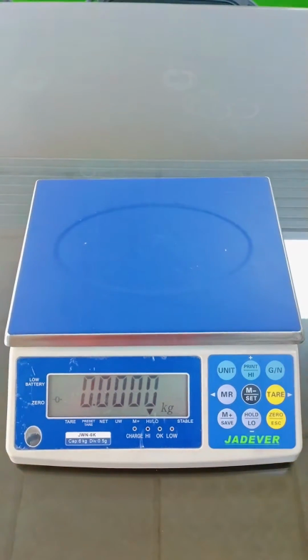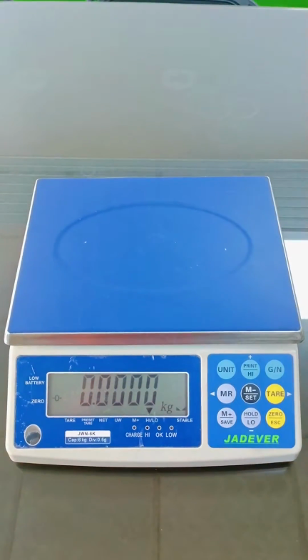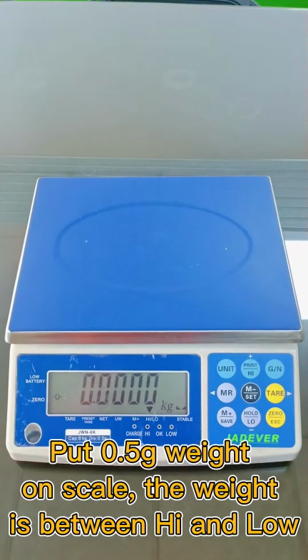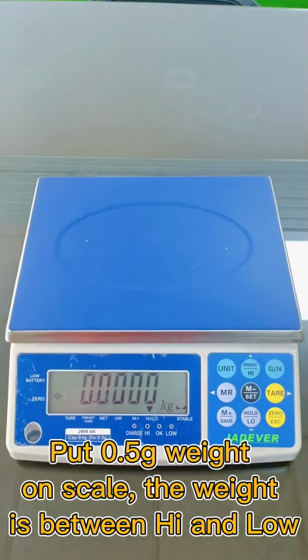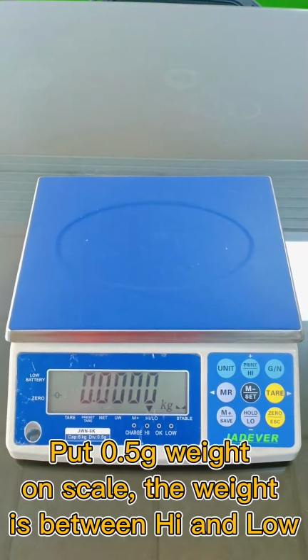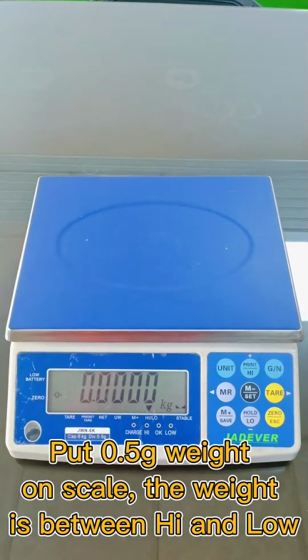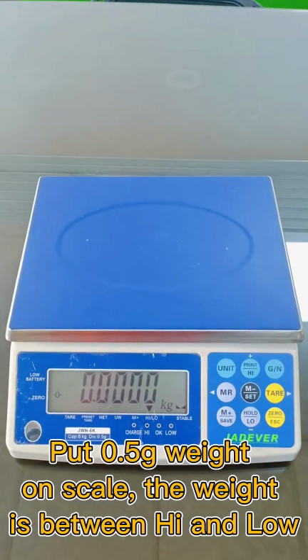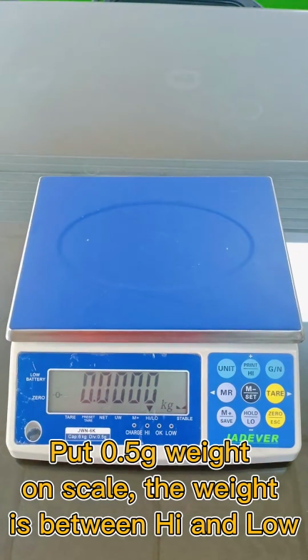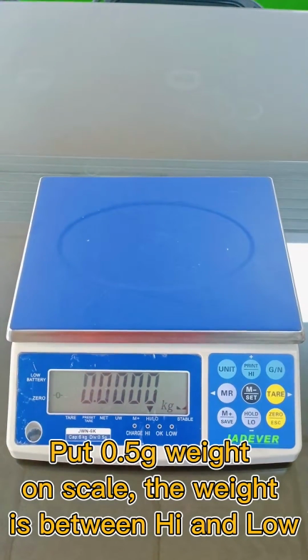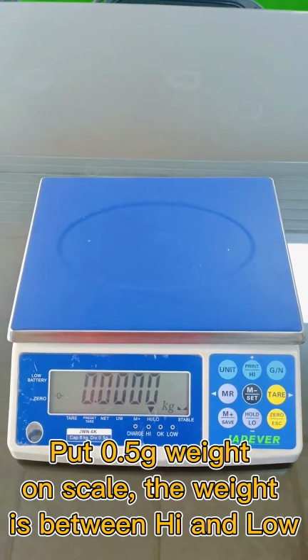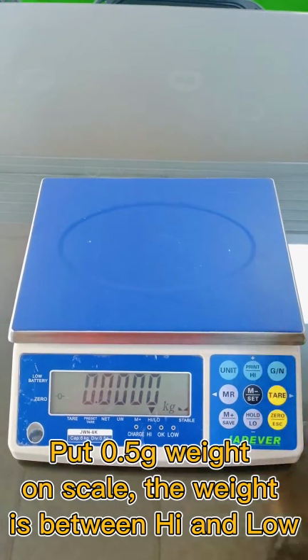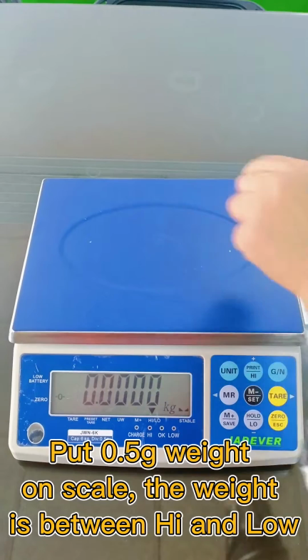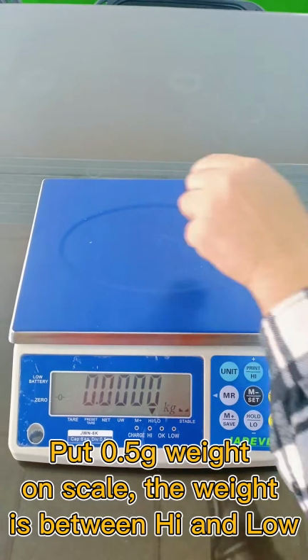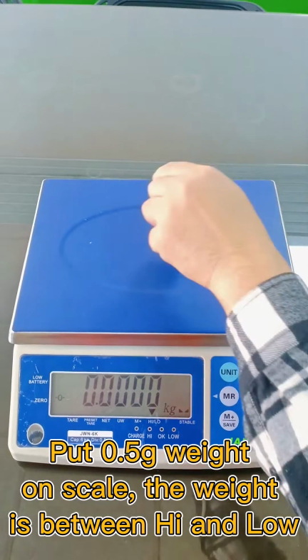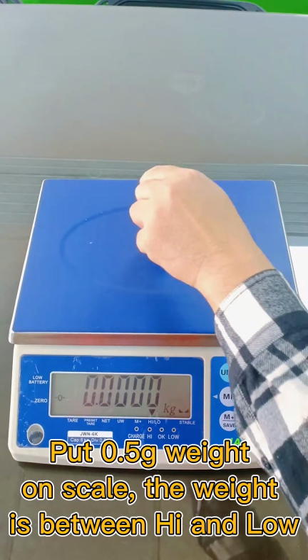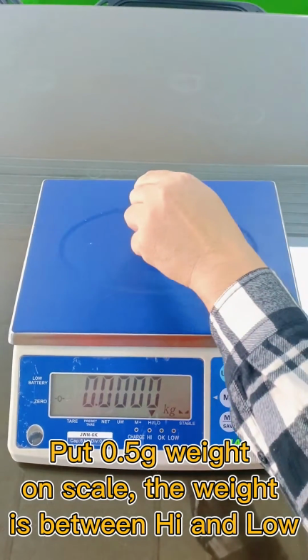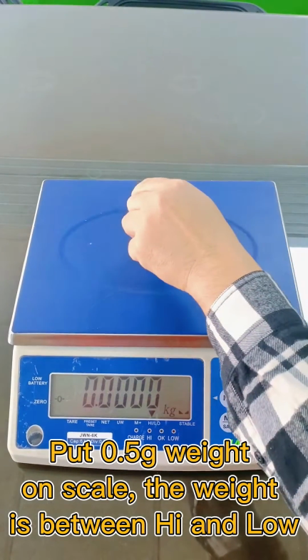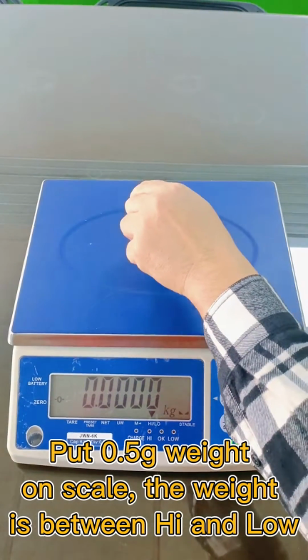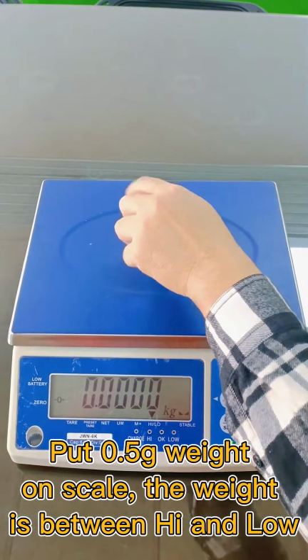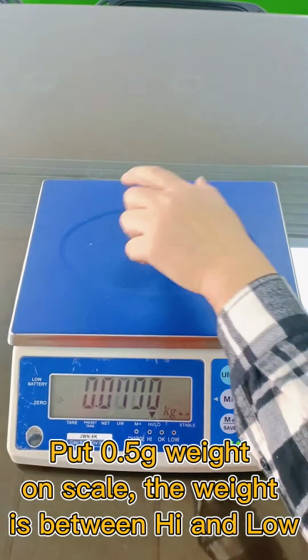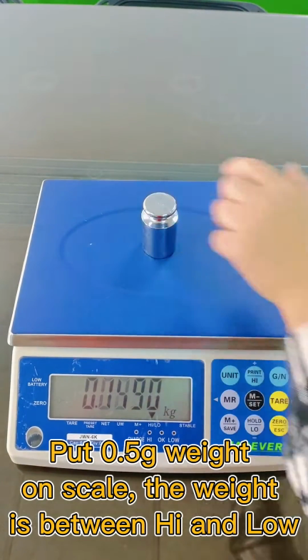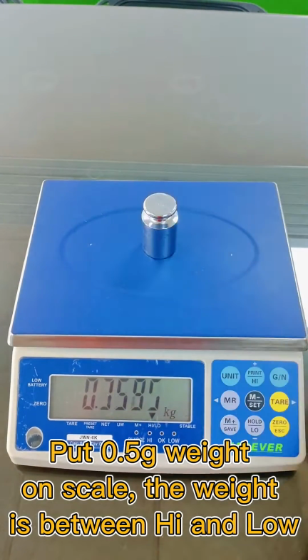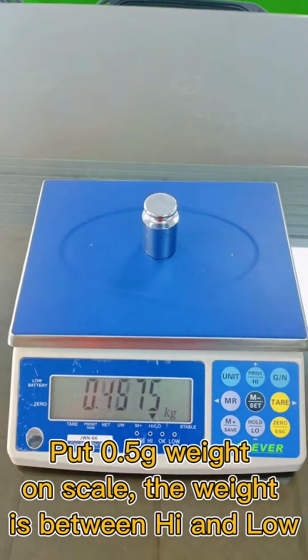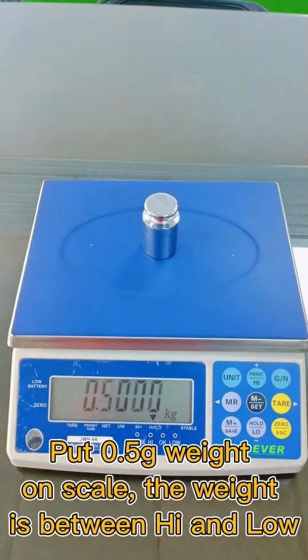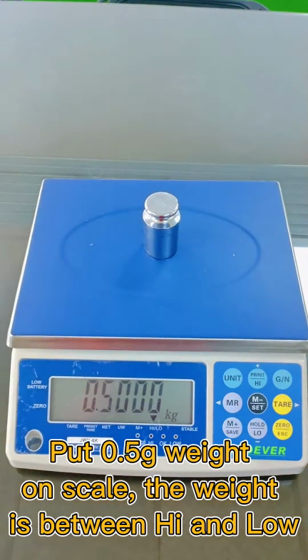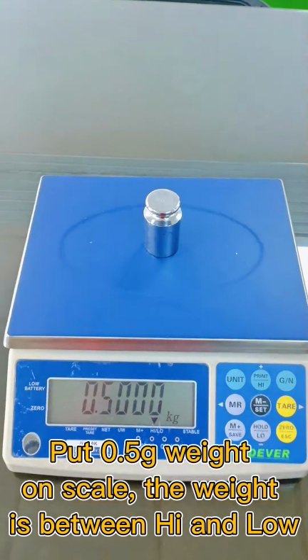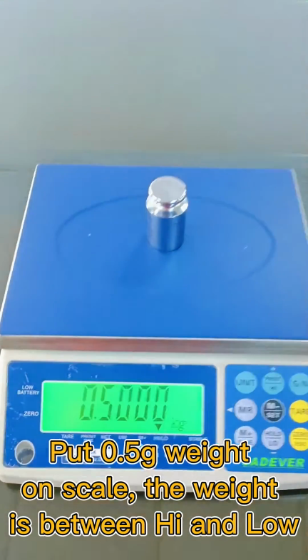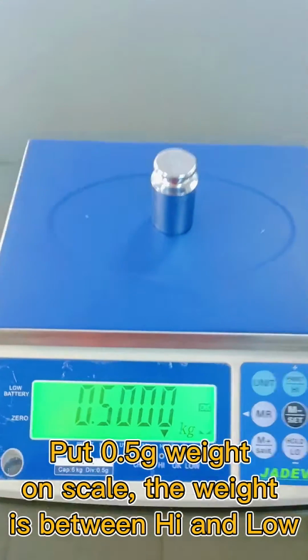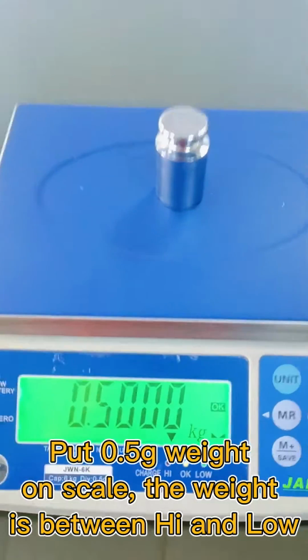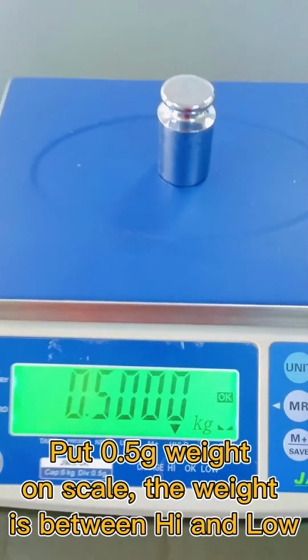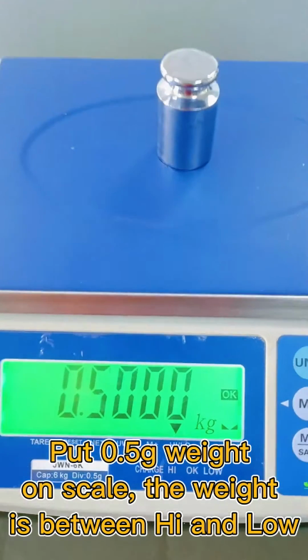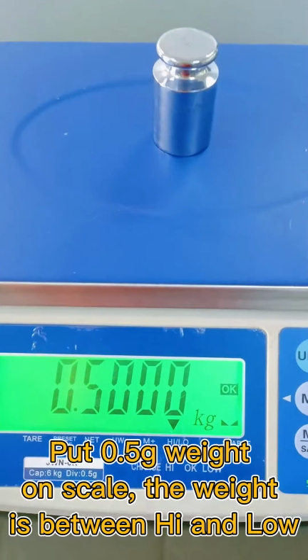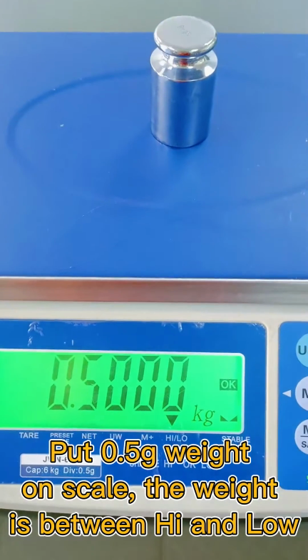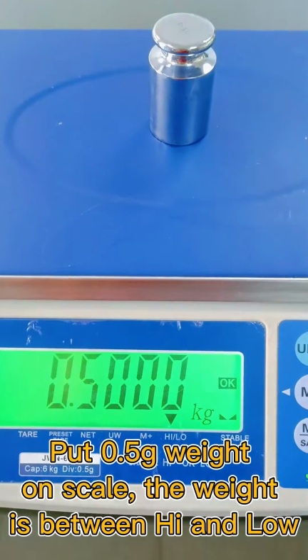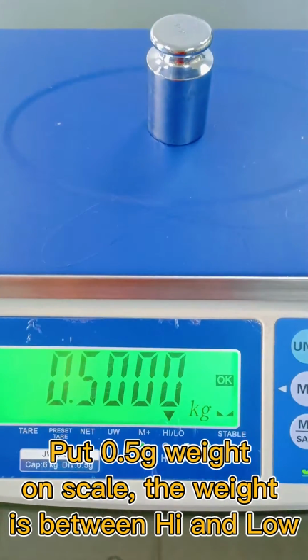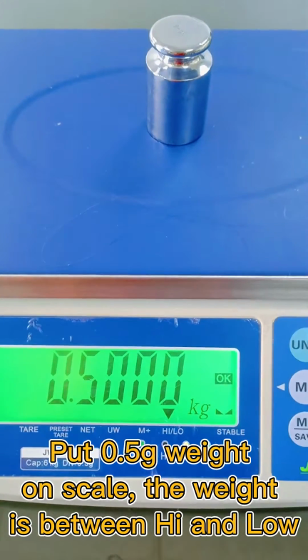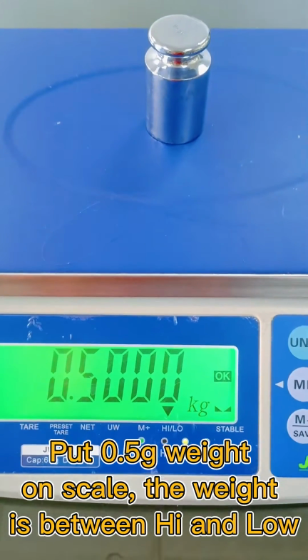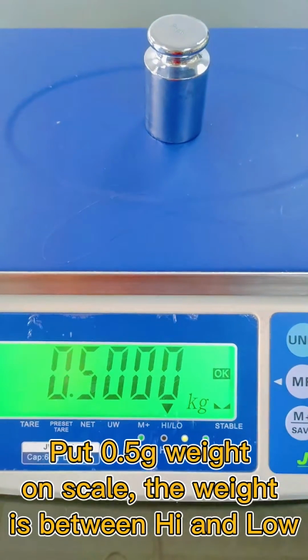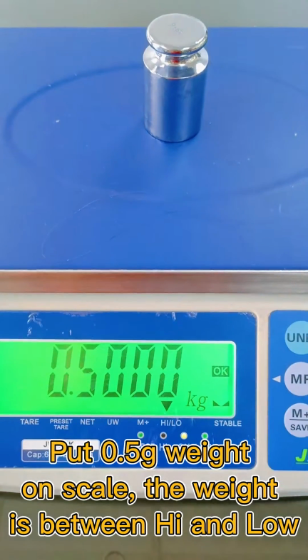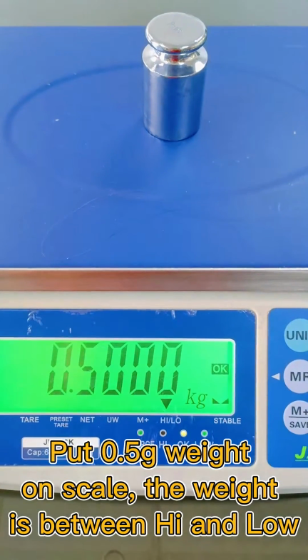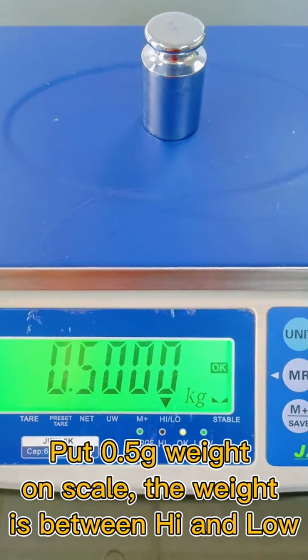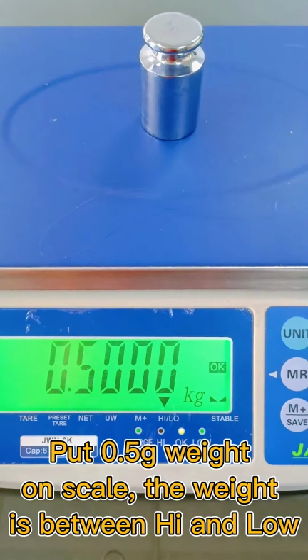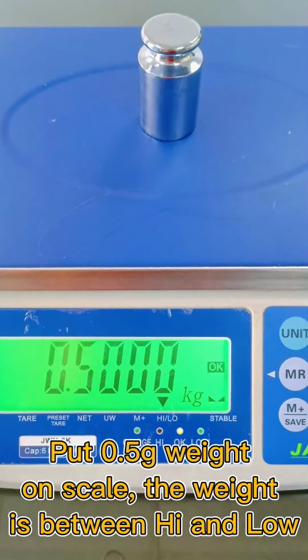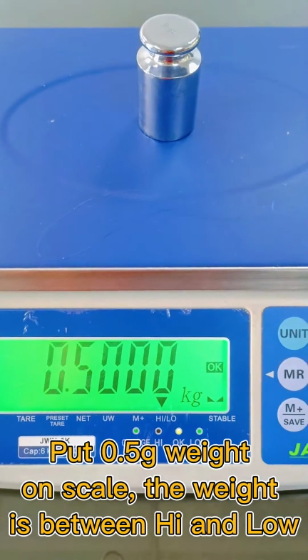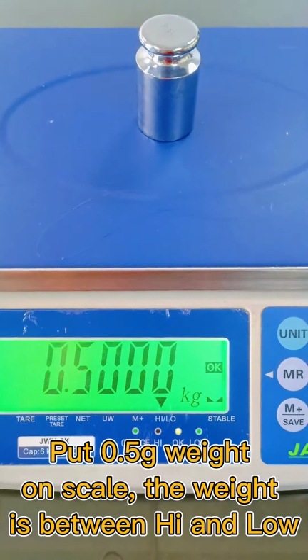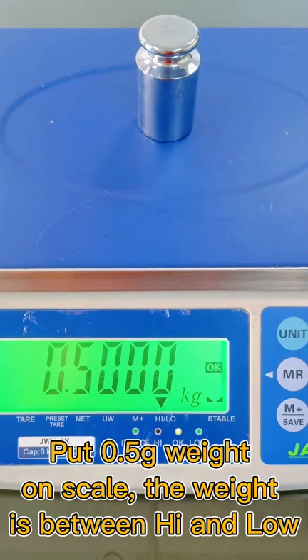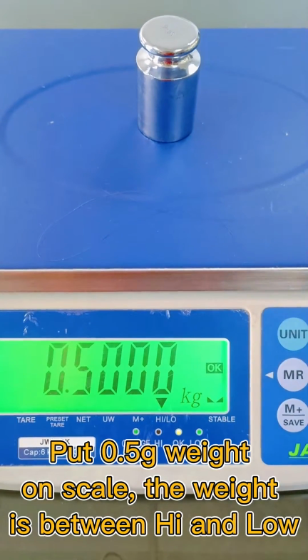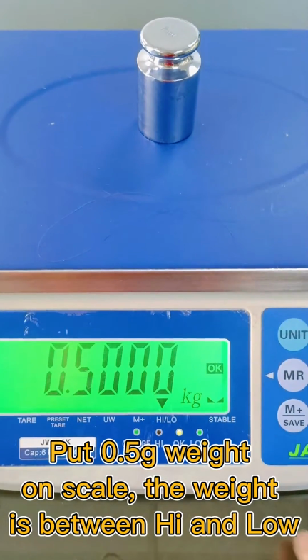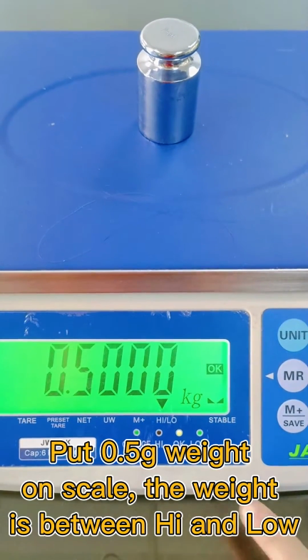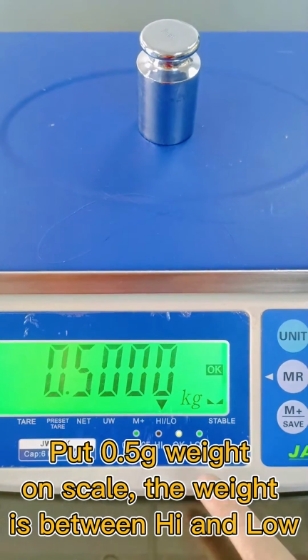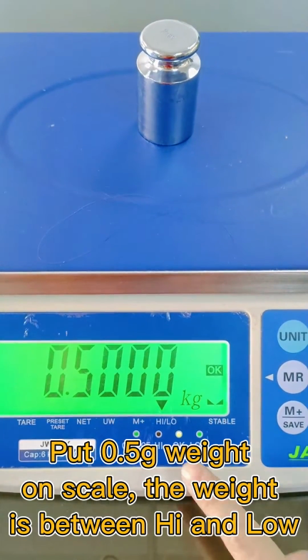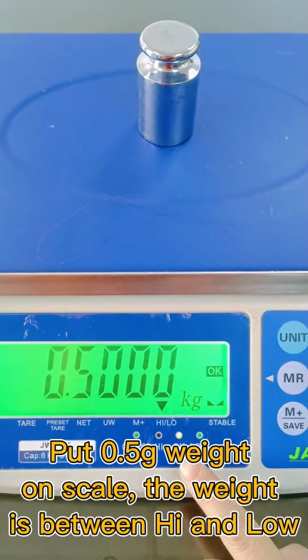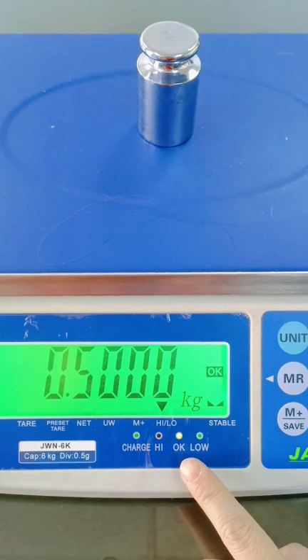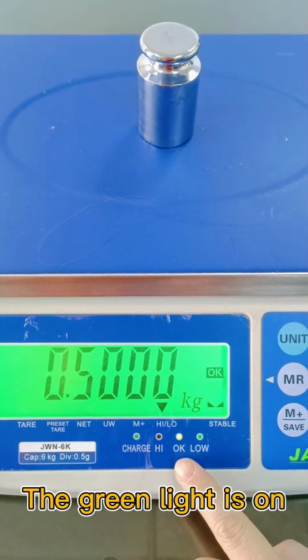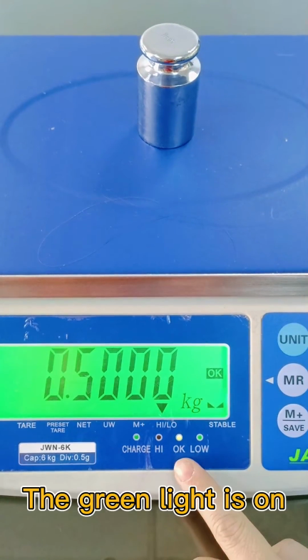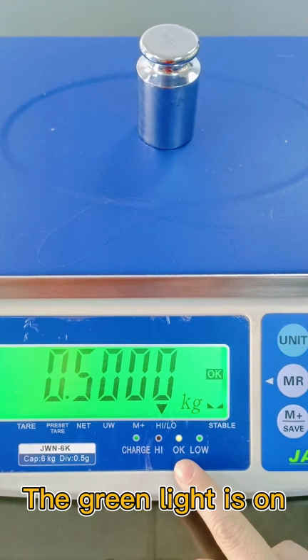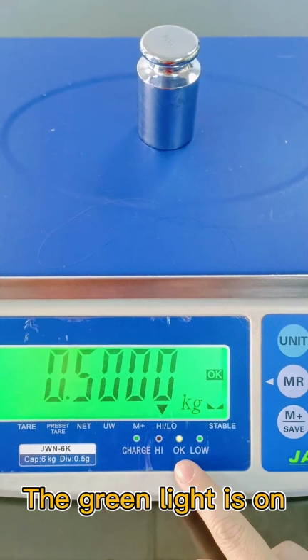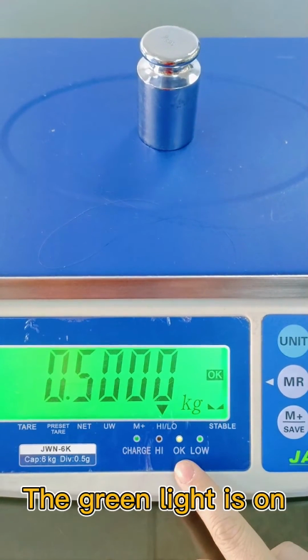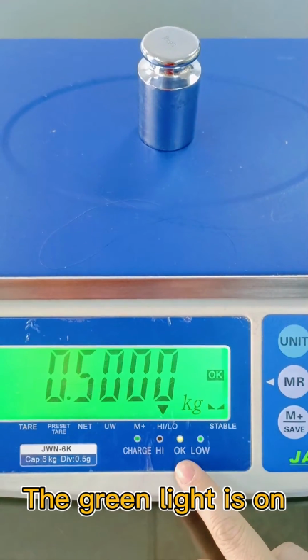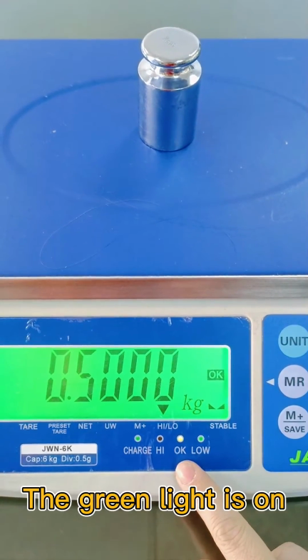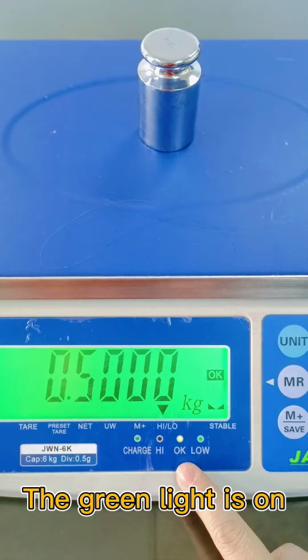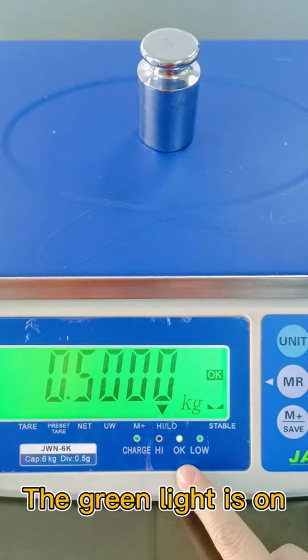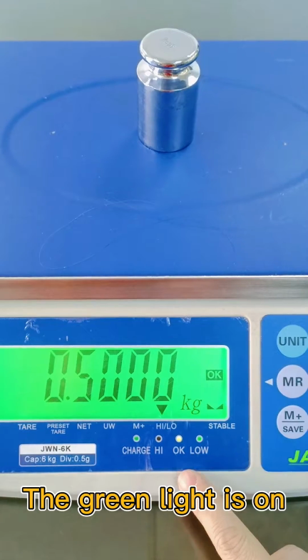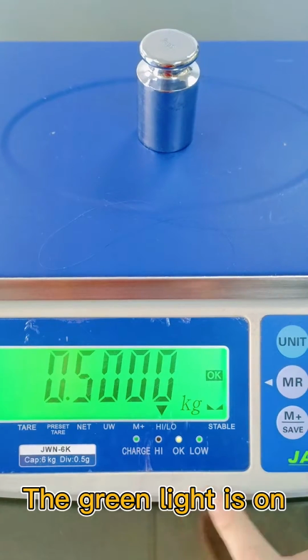Put a 0.5kg weight on the scale. The weight is between high and low, so the green light is on.